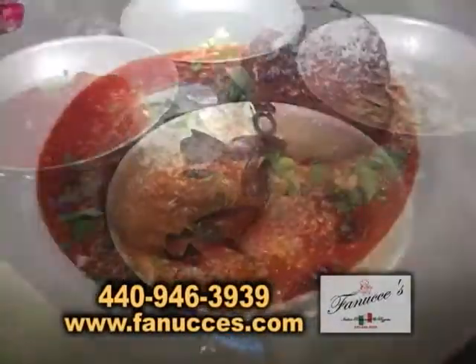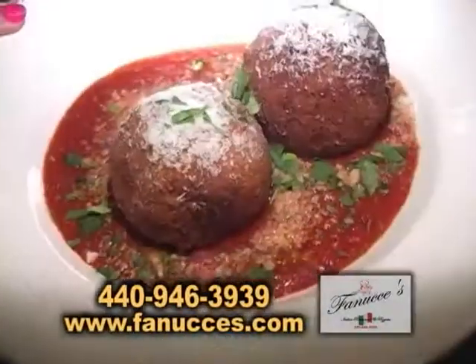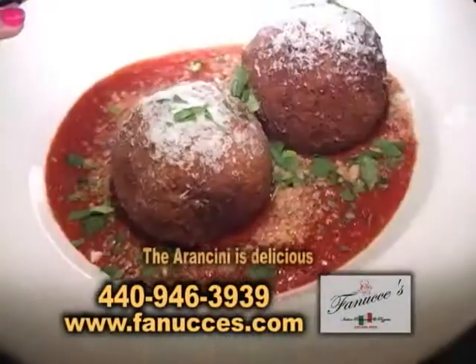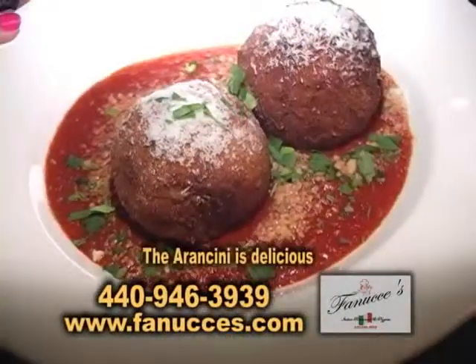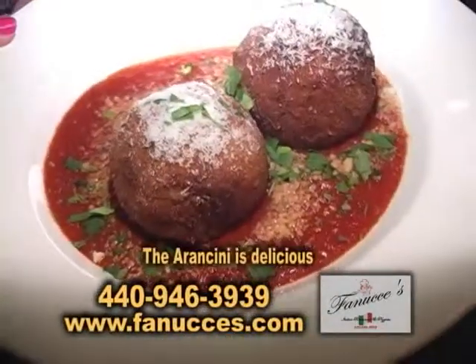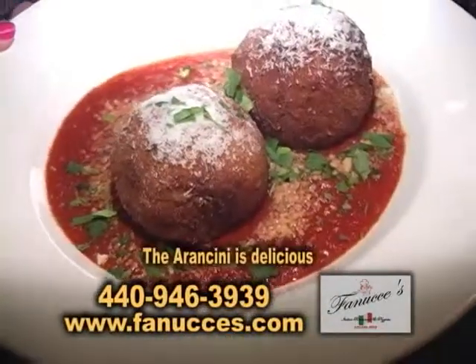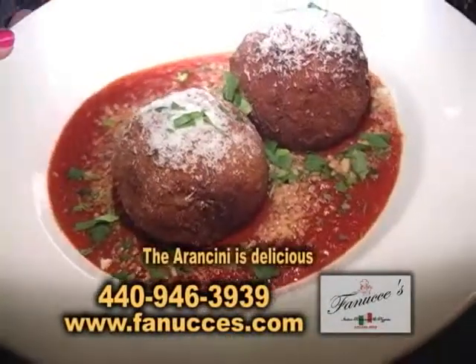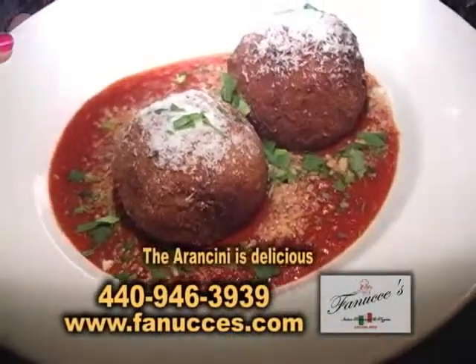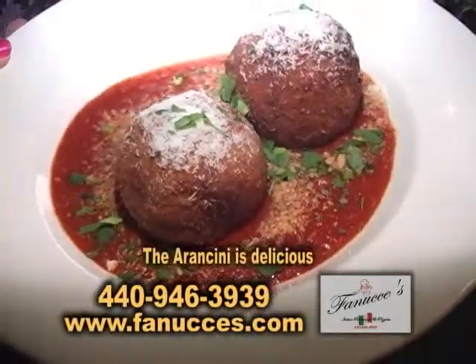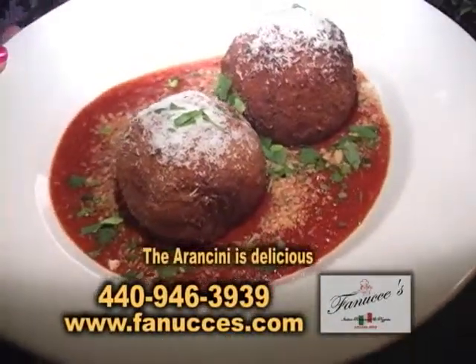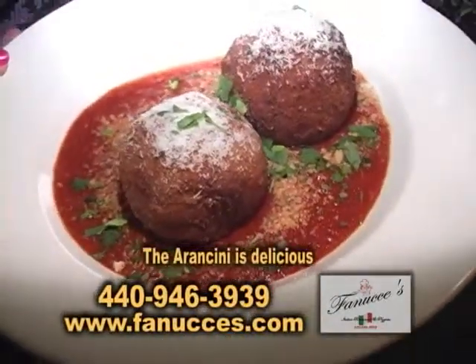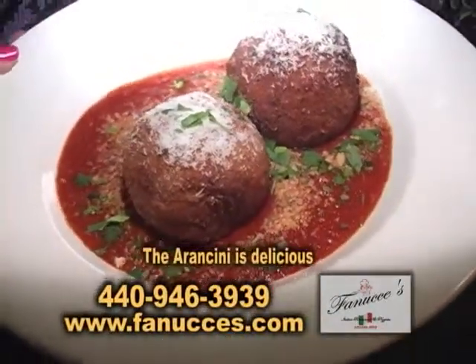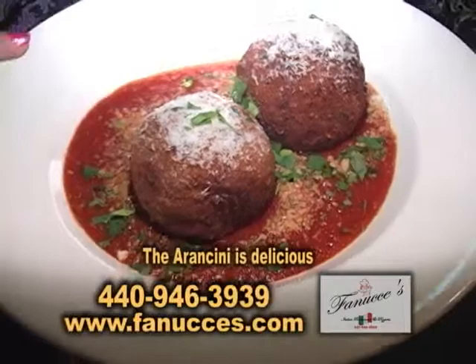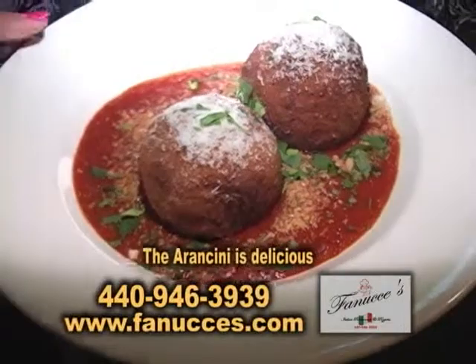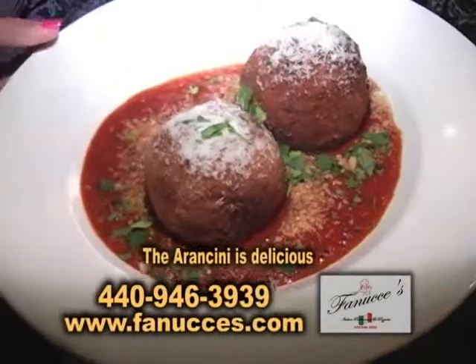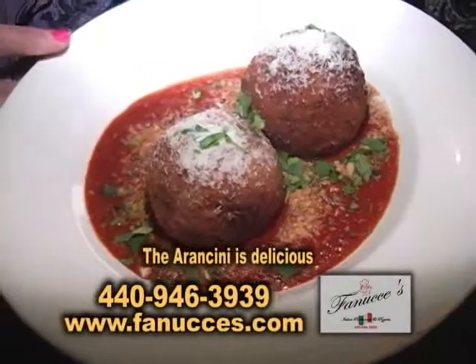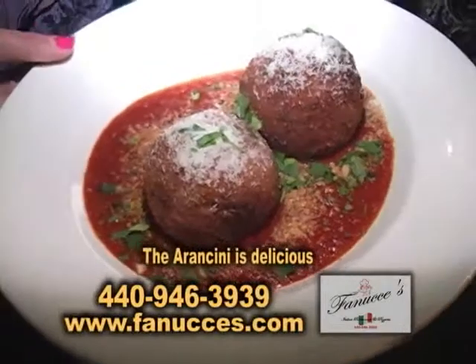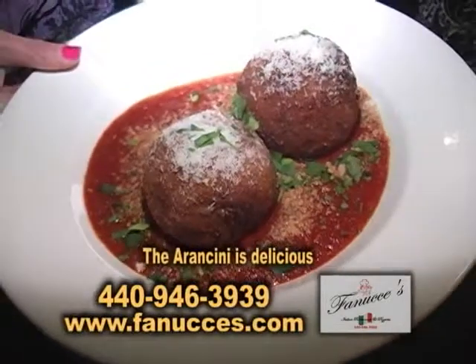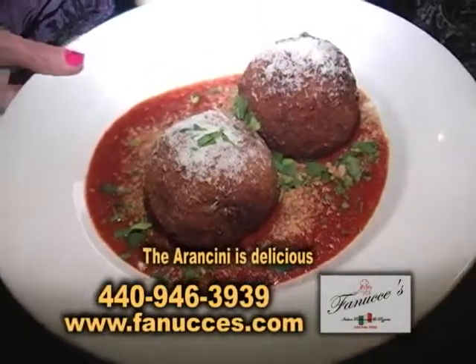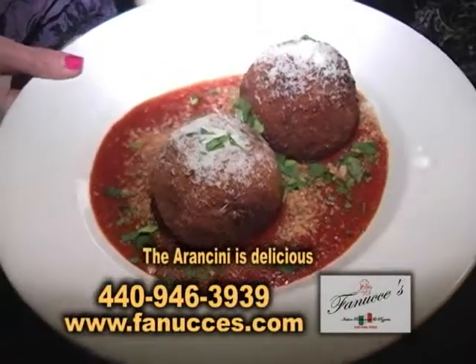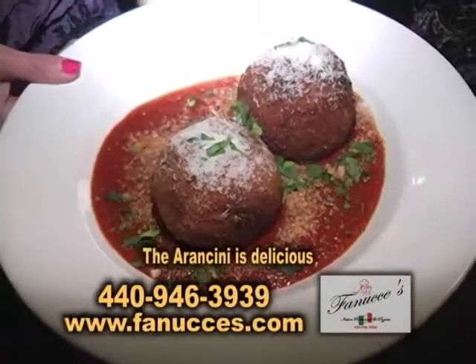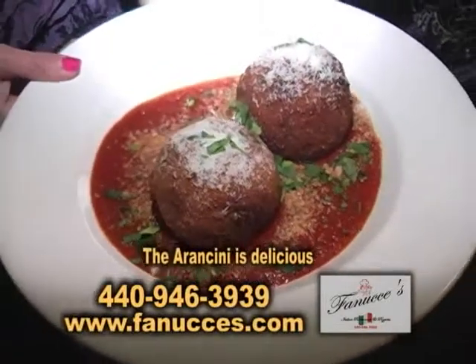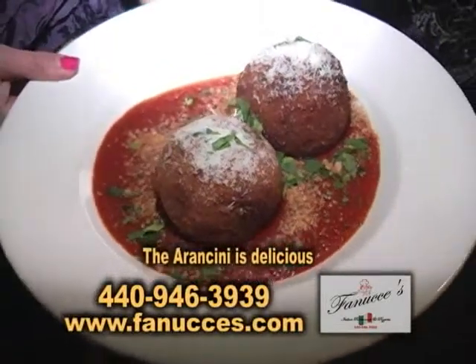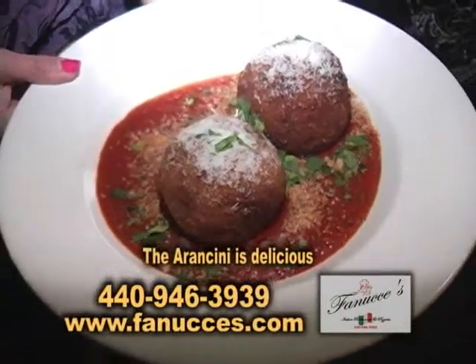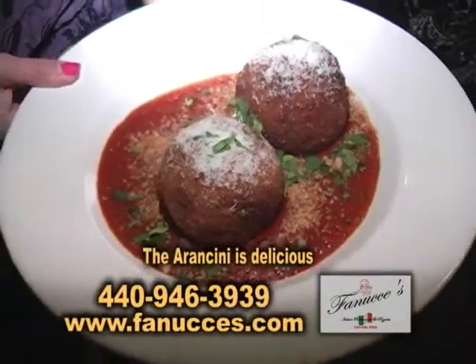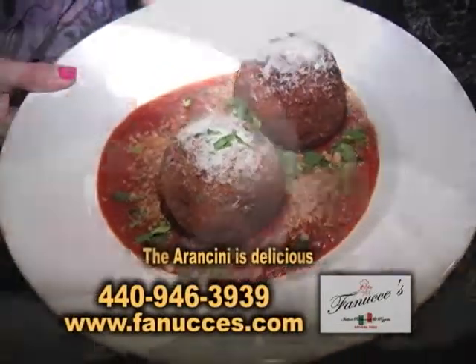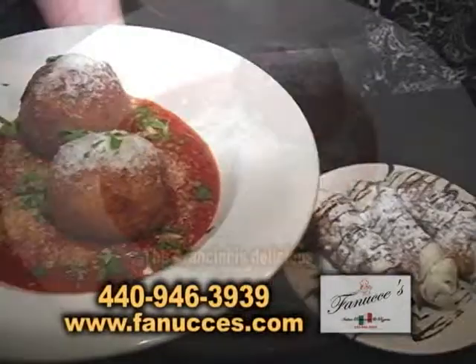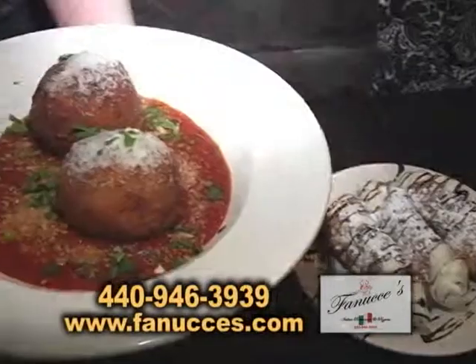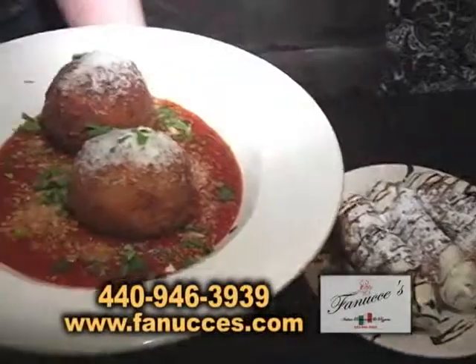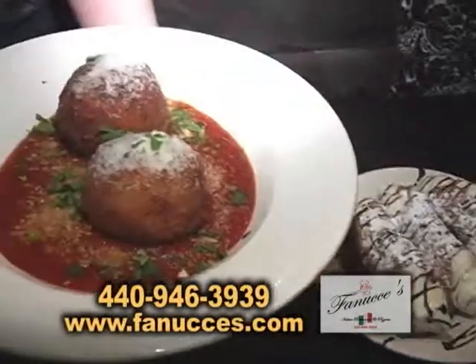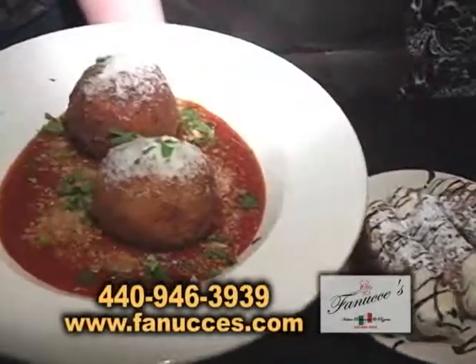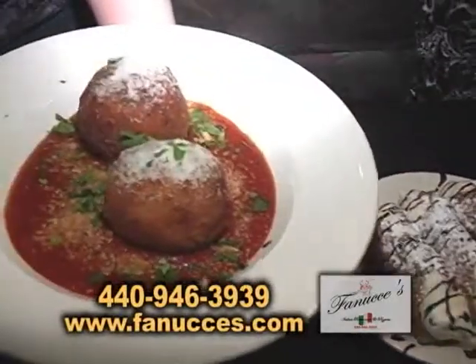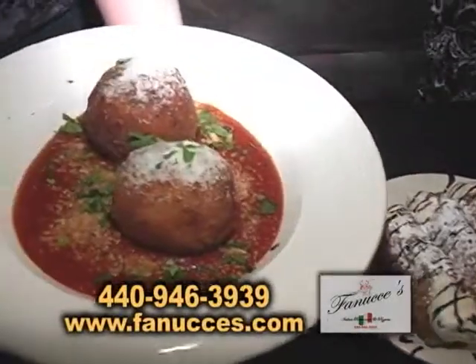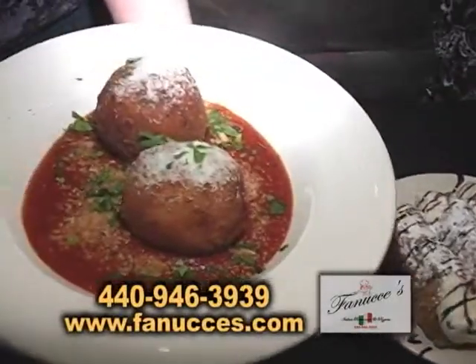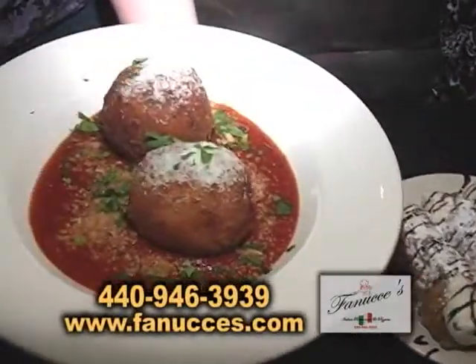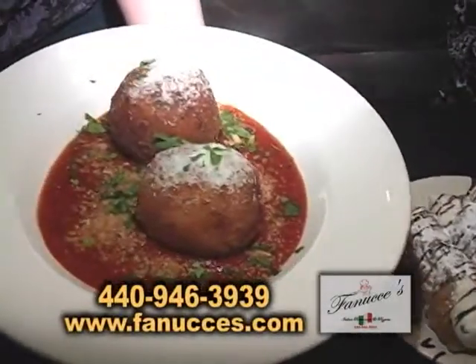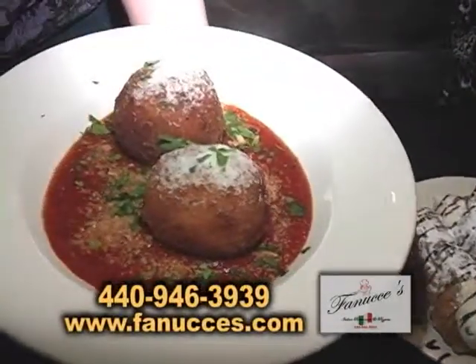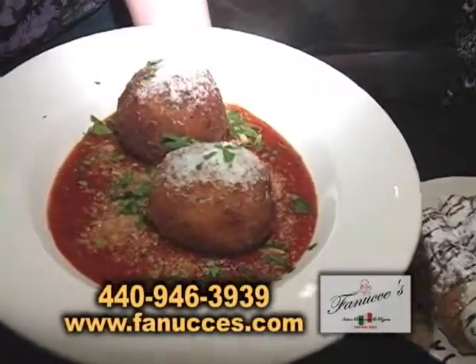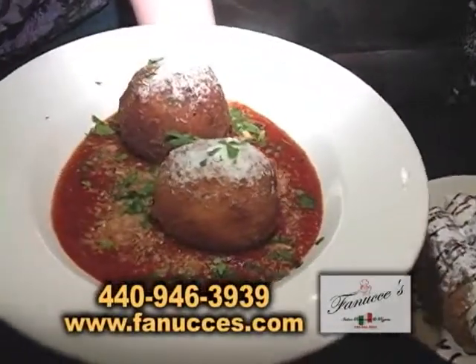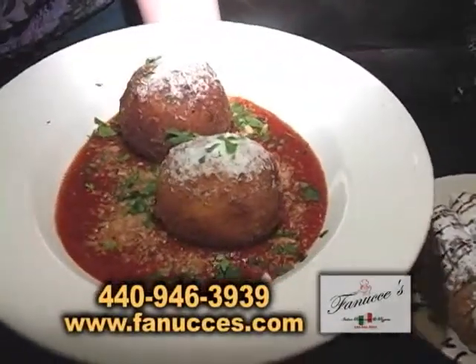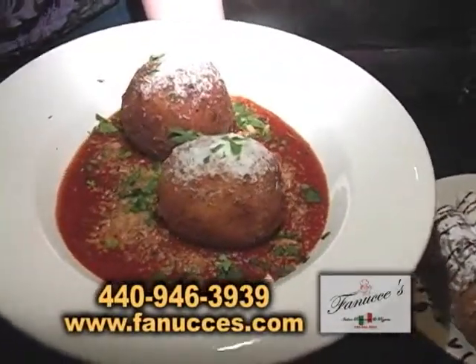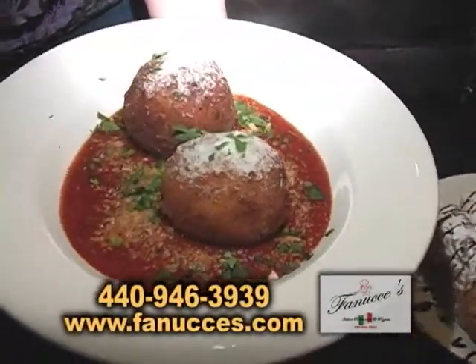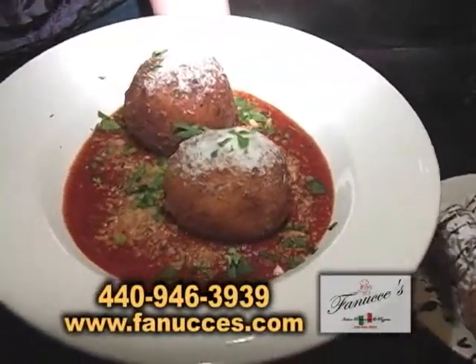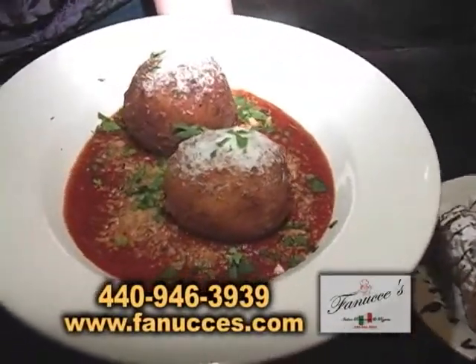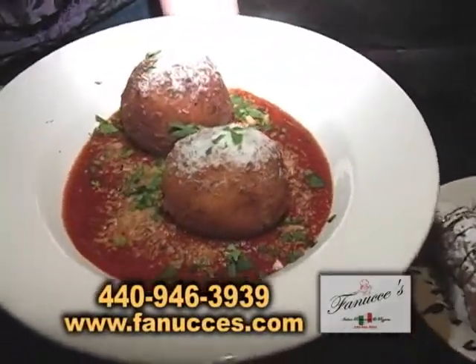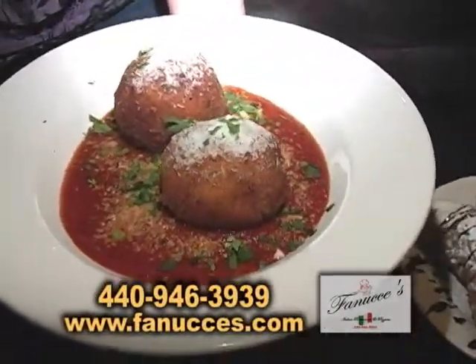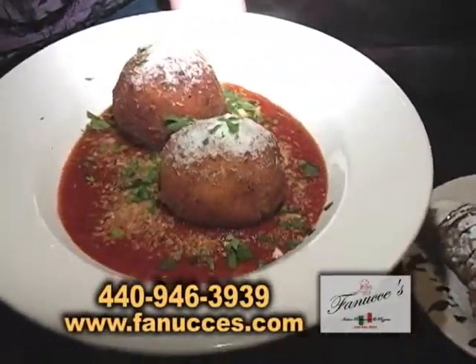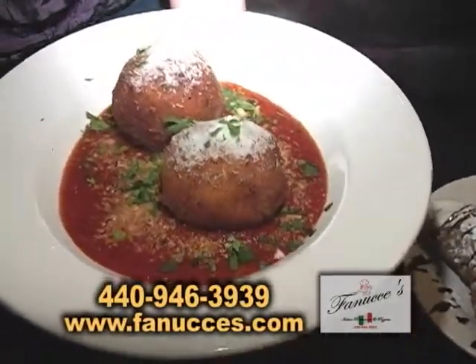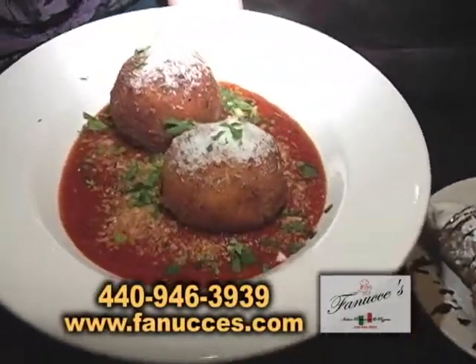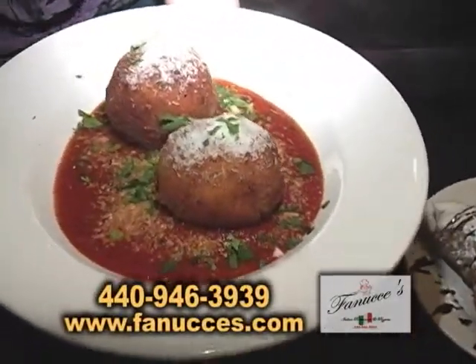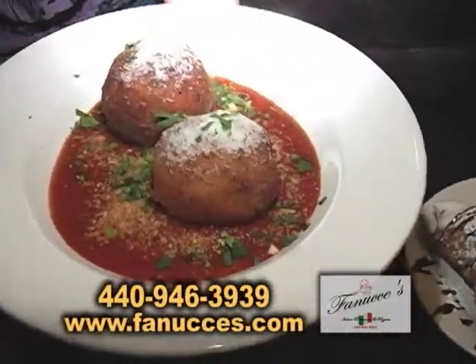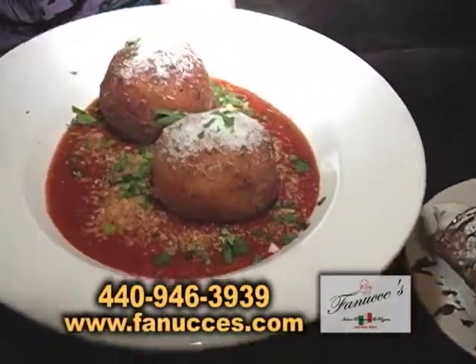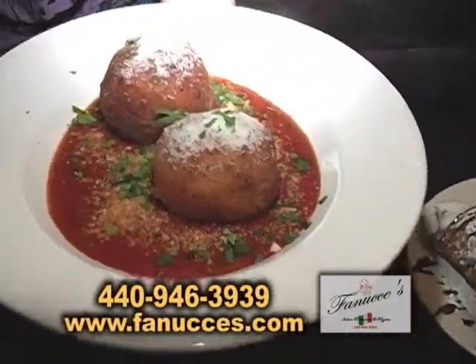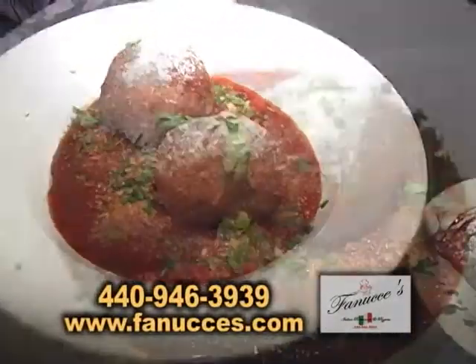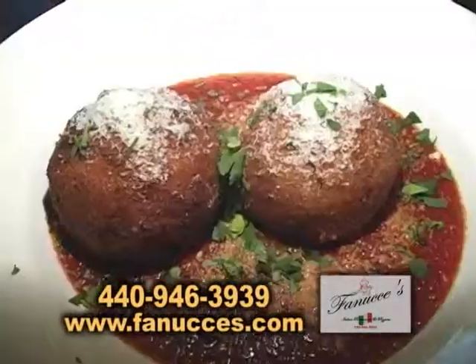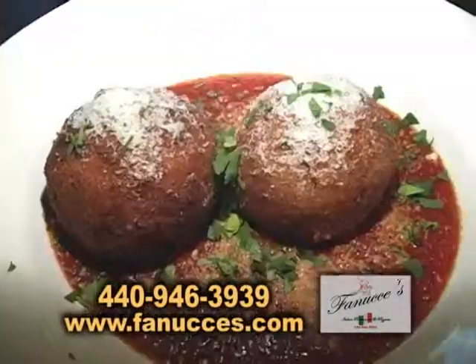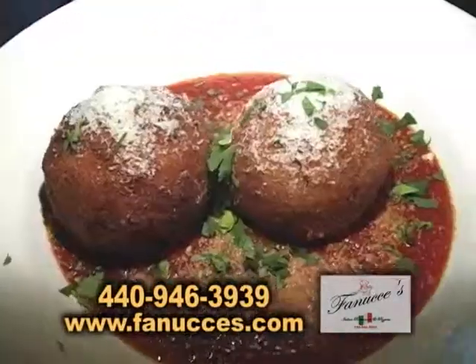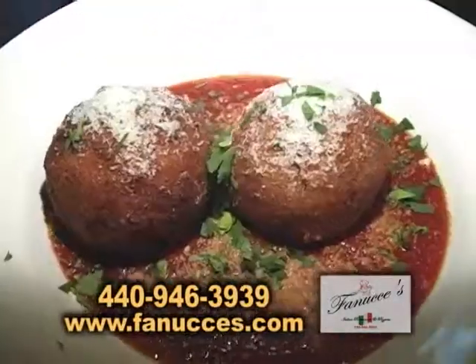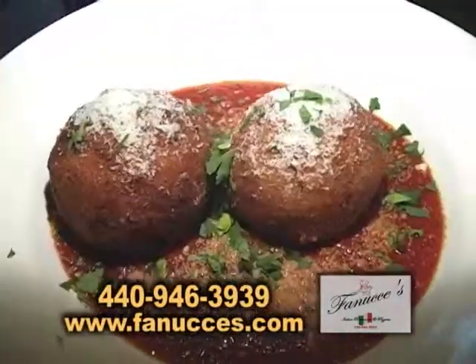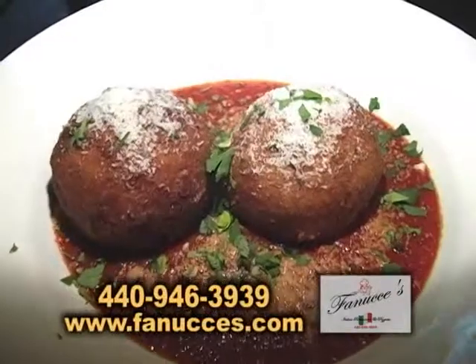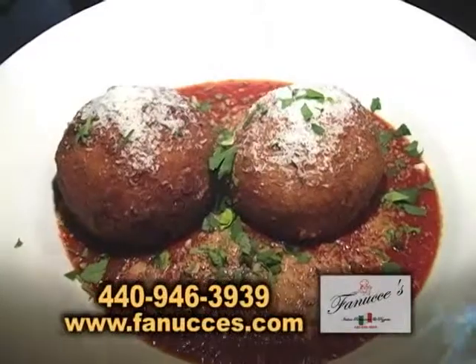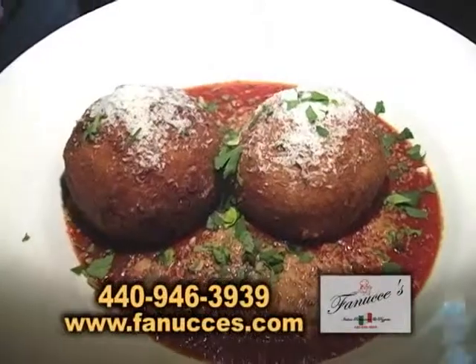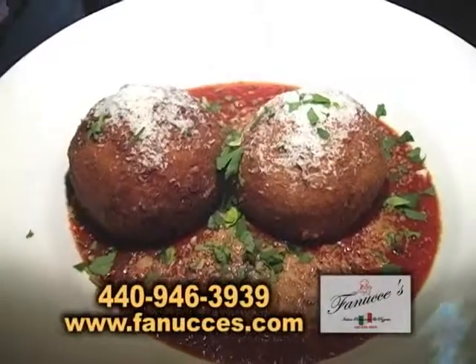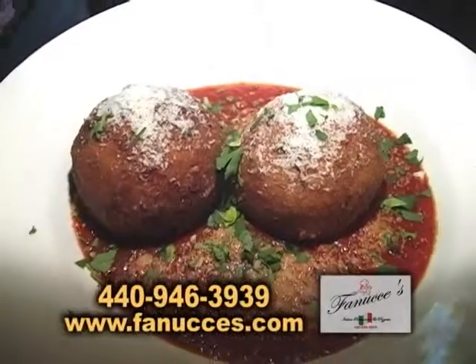Let's start off with this dish. This is called an arancini. It's a rice ball stuffed with homemade Italian sausage and fresh mozzarella.